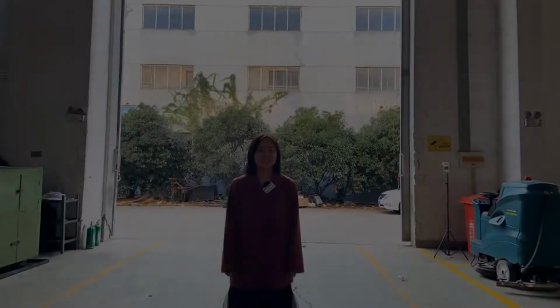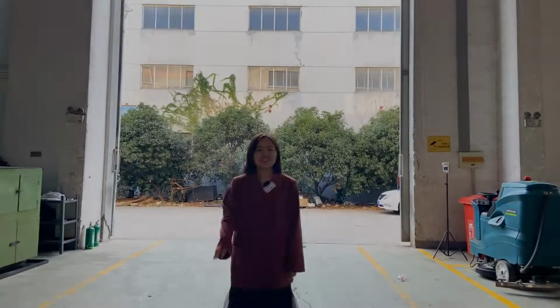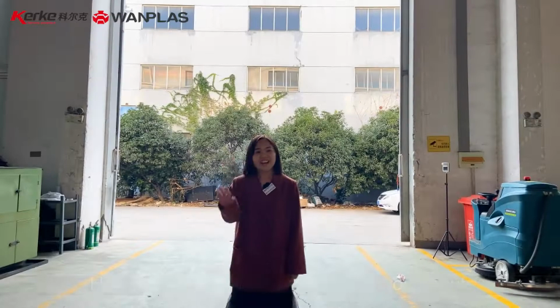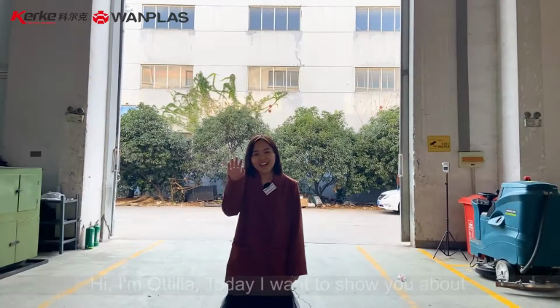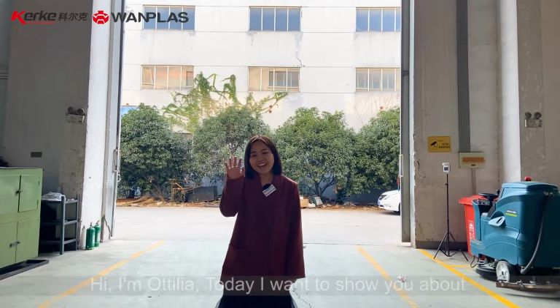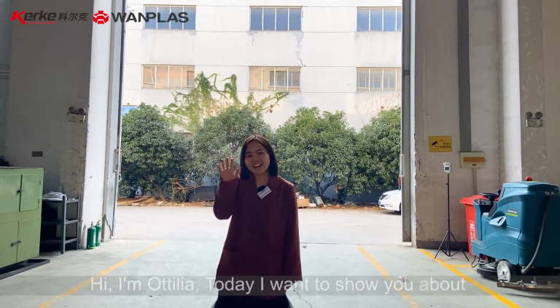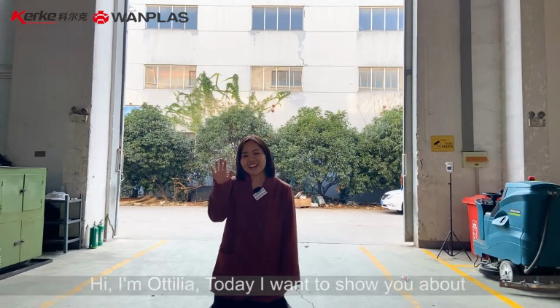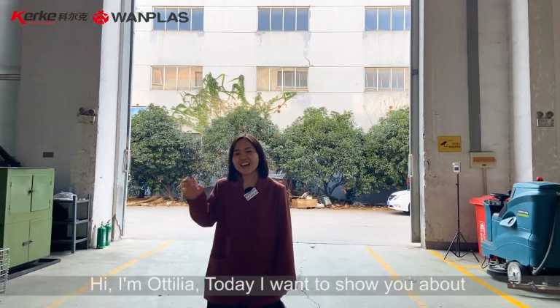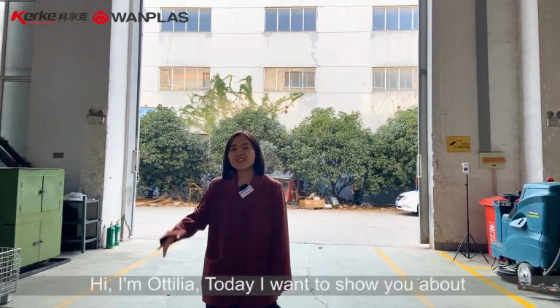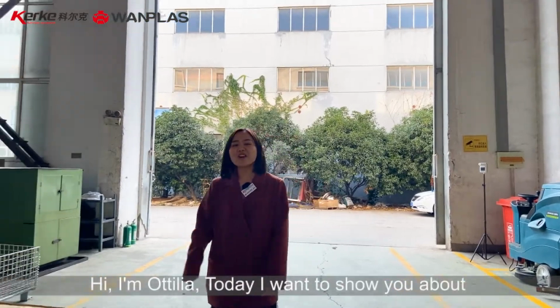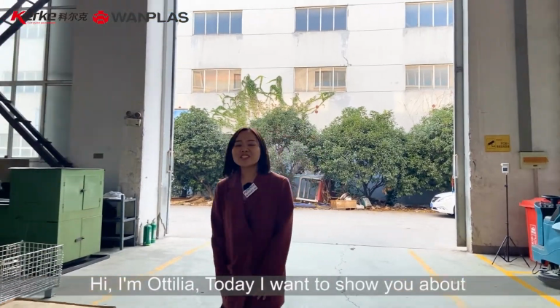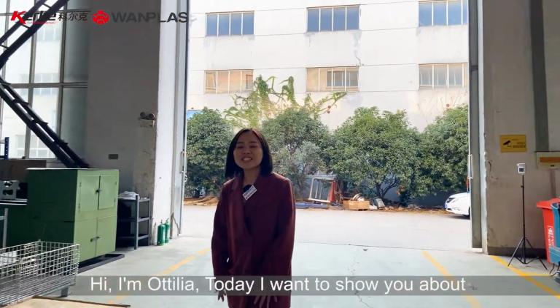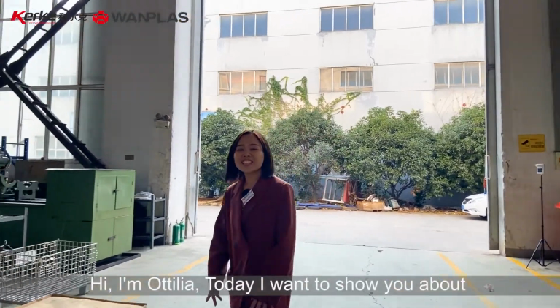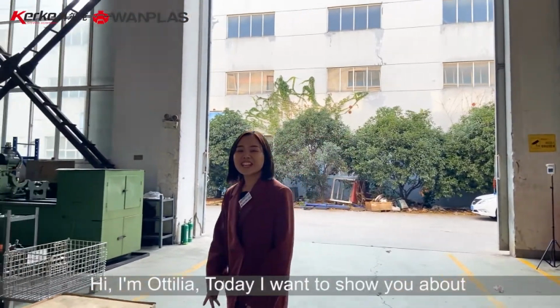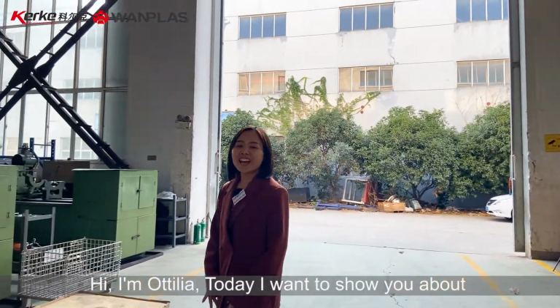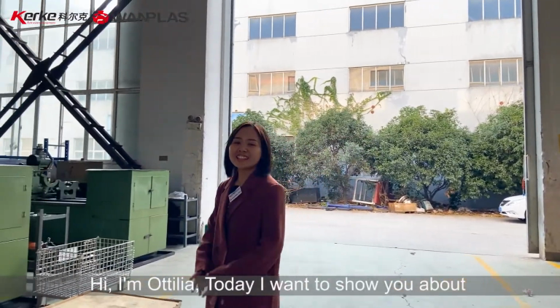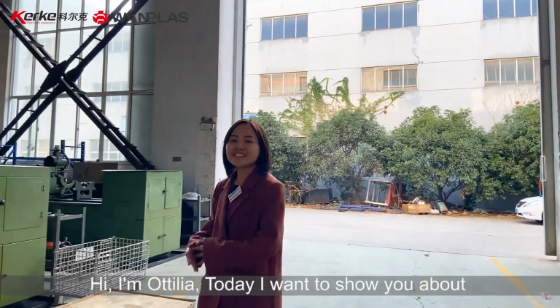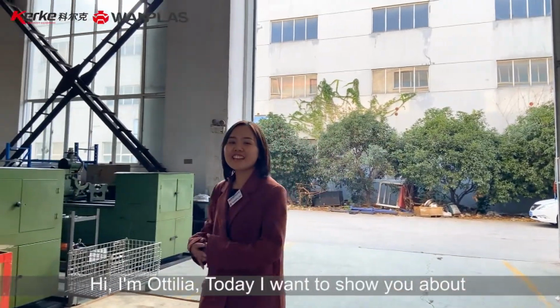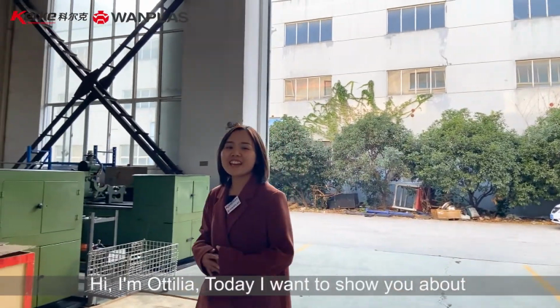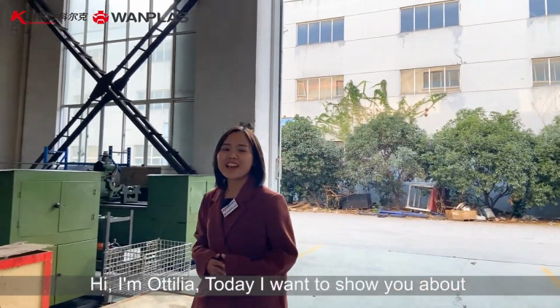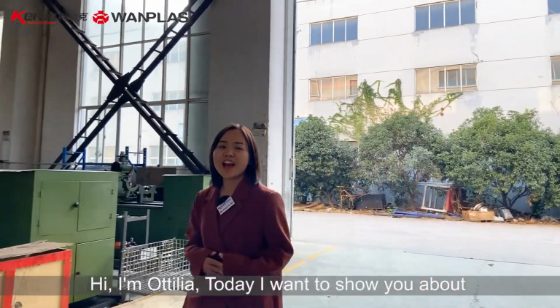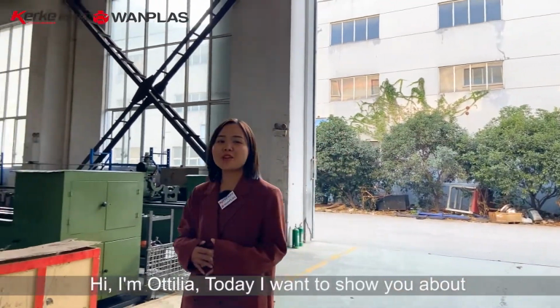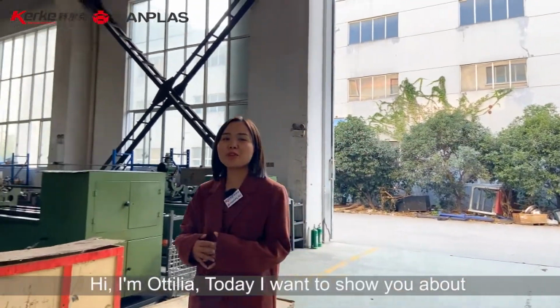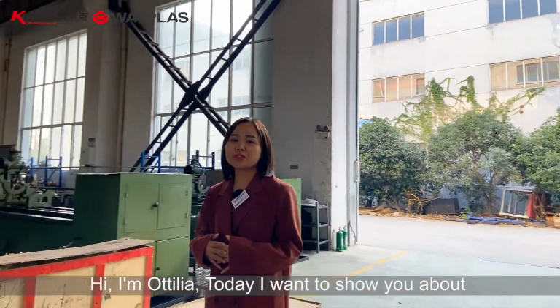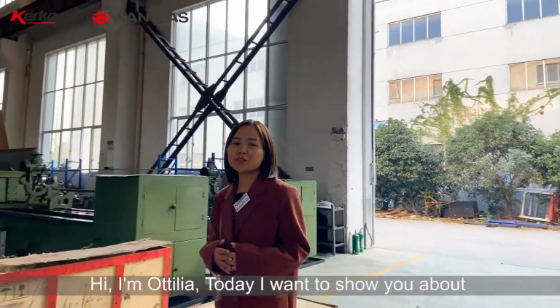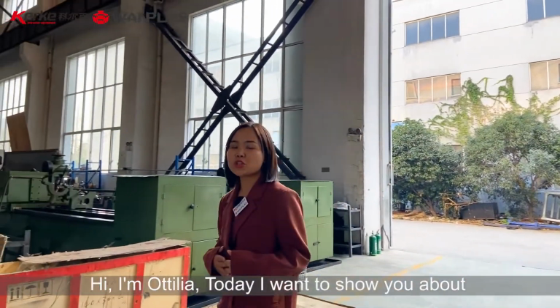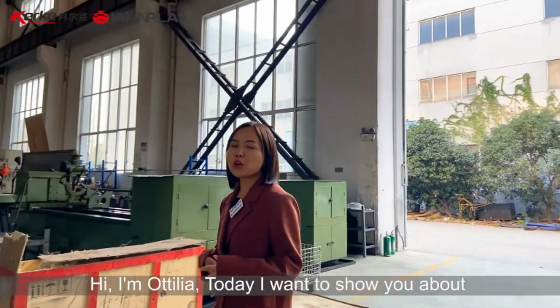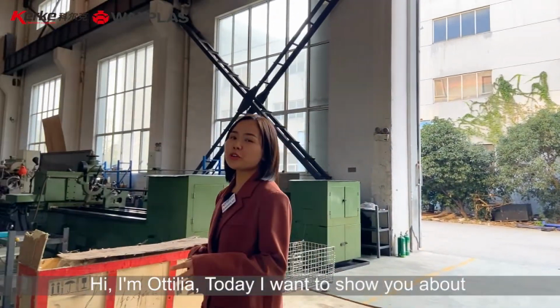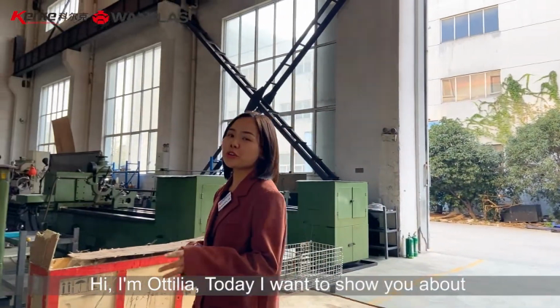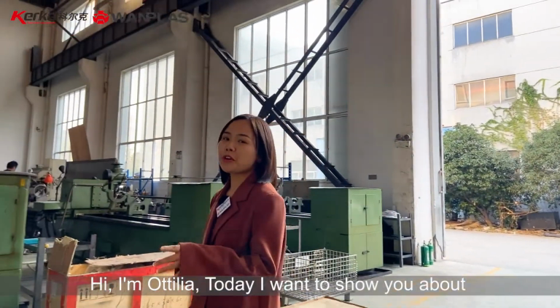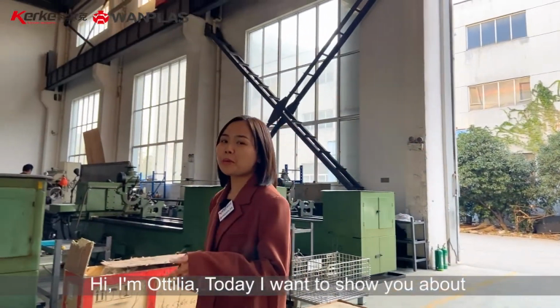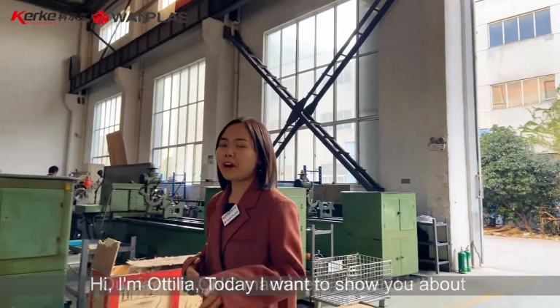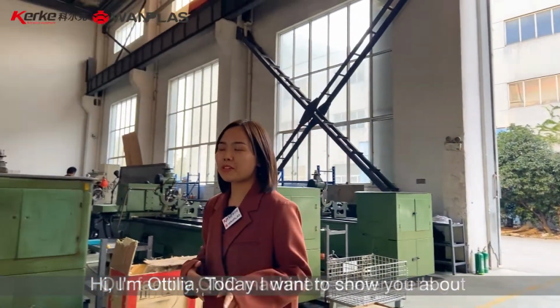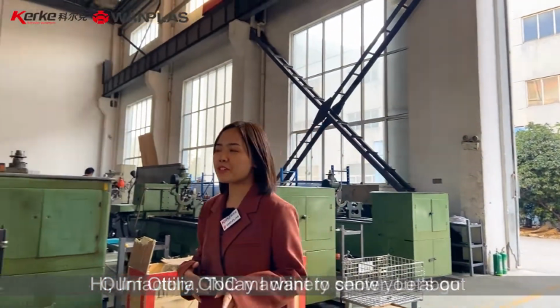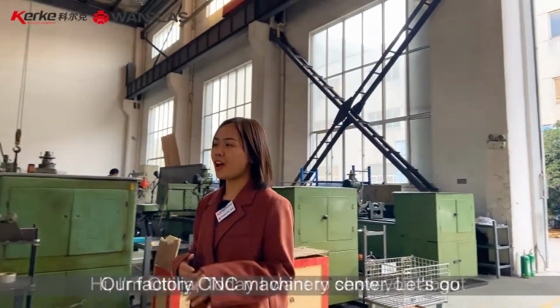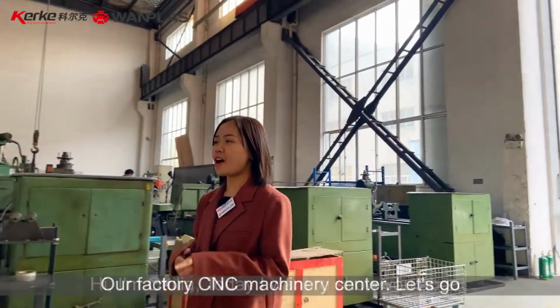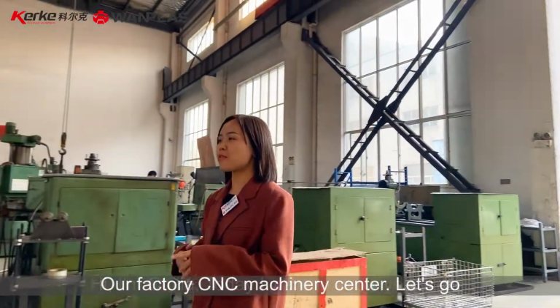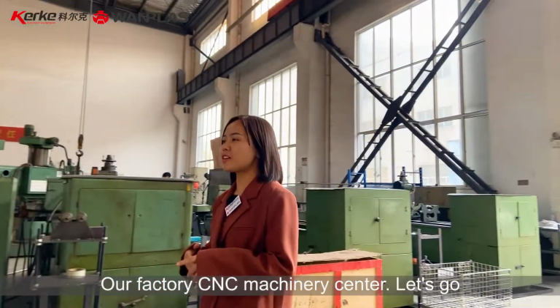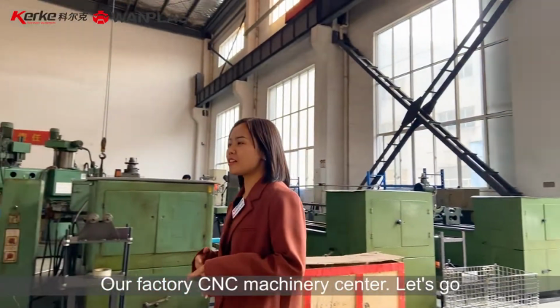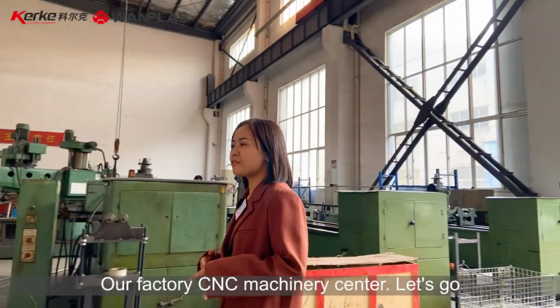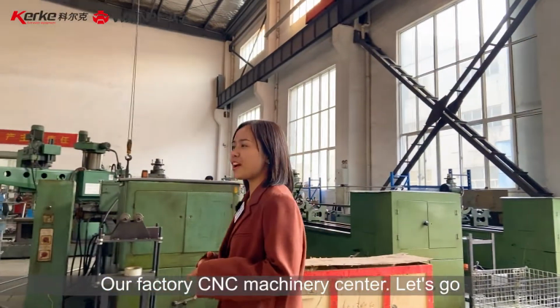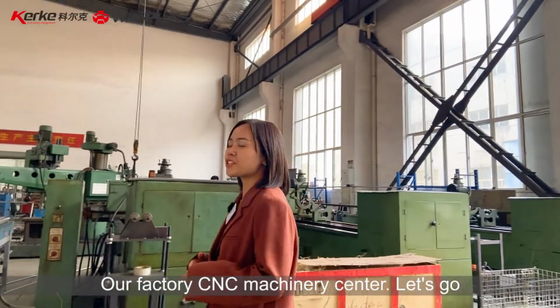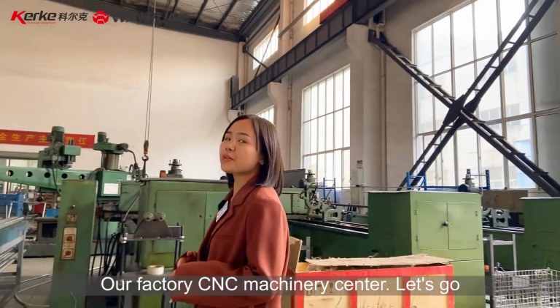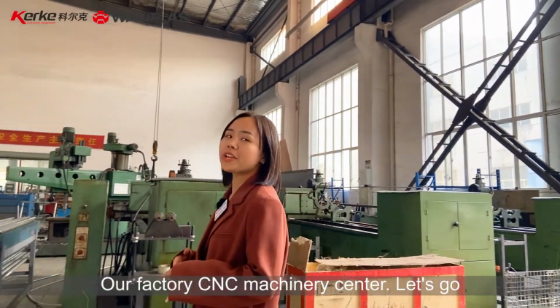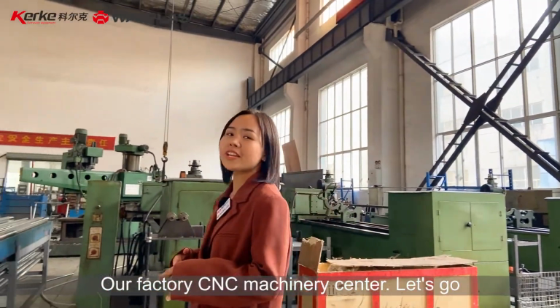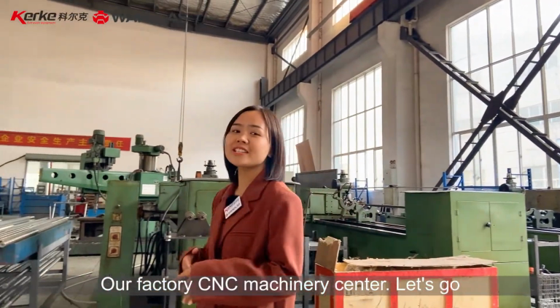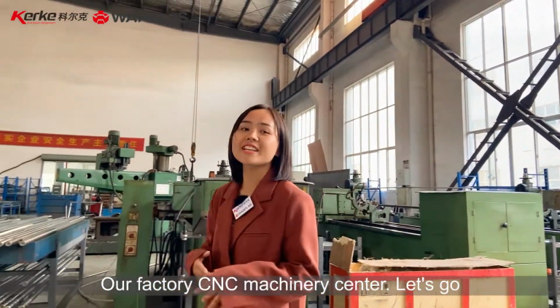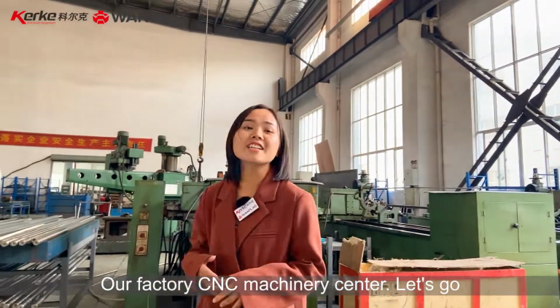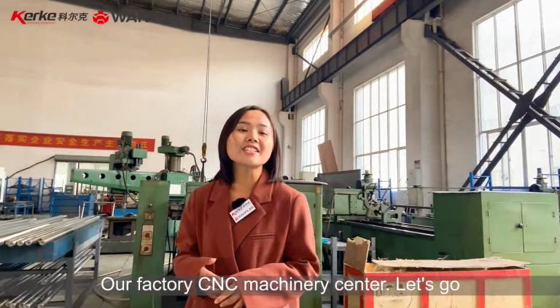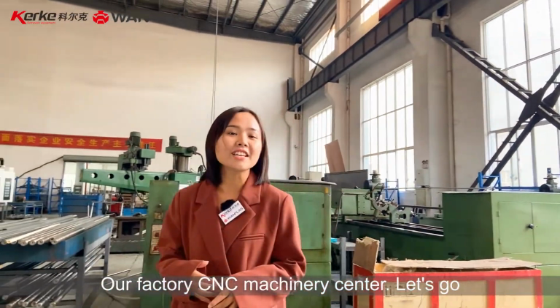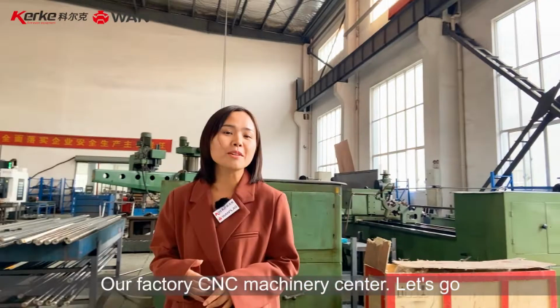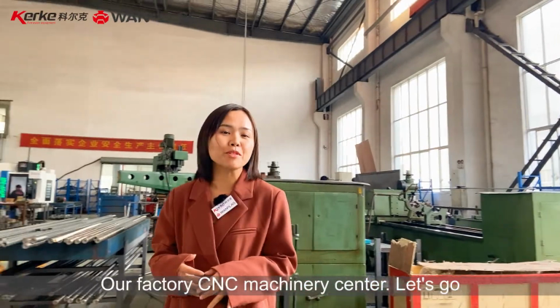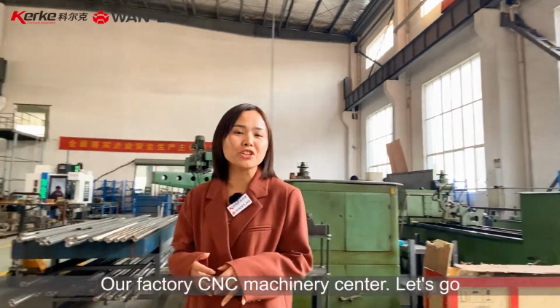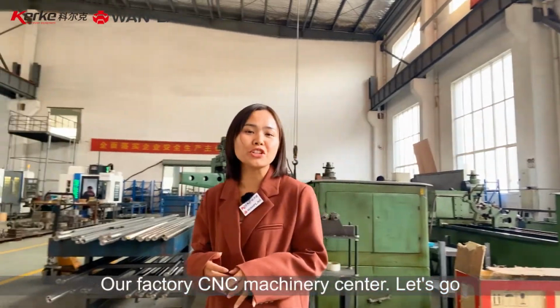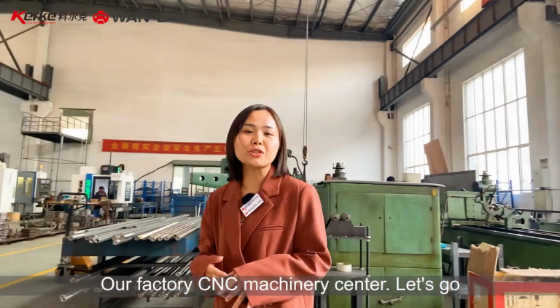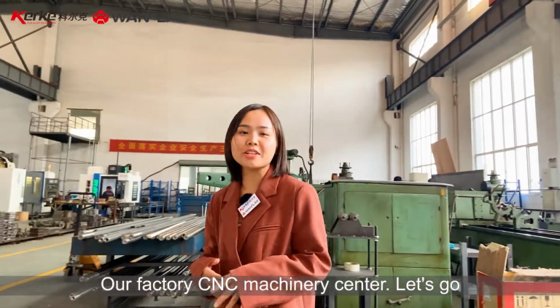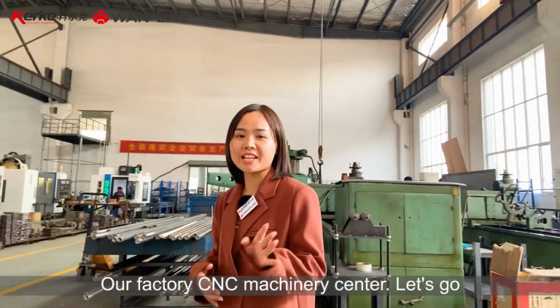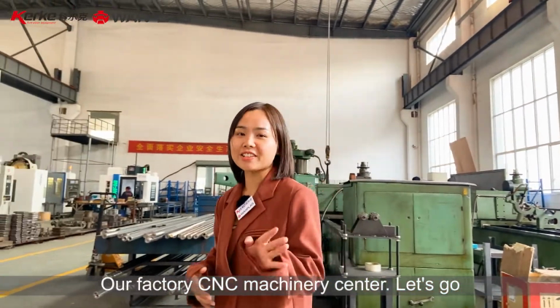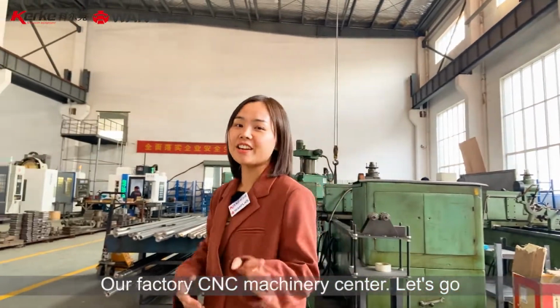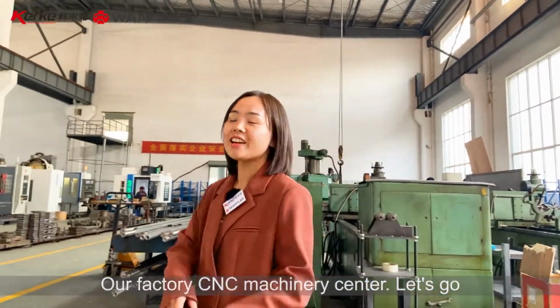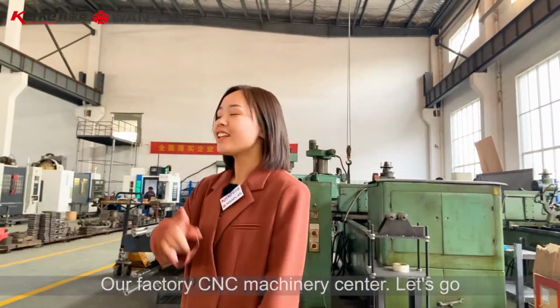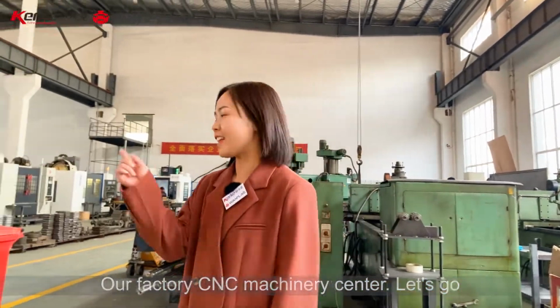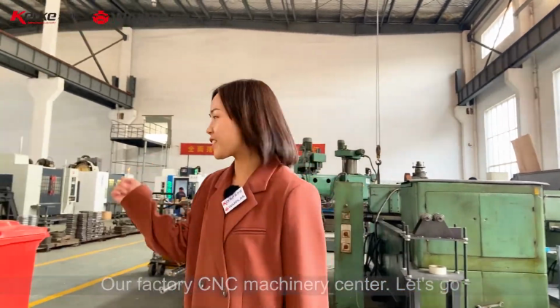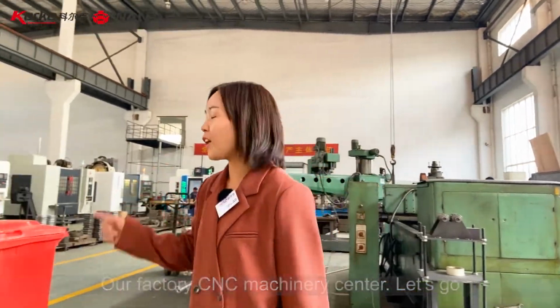Hi, I'm Otilia. Today, I want to show you our factory CNC machinery center. Let's go.